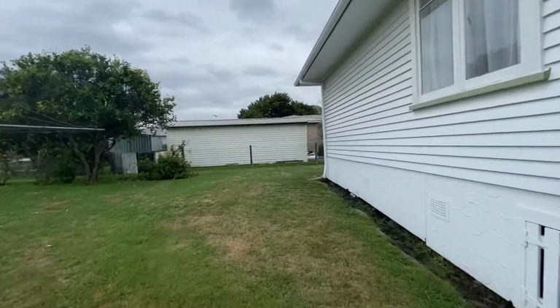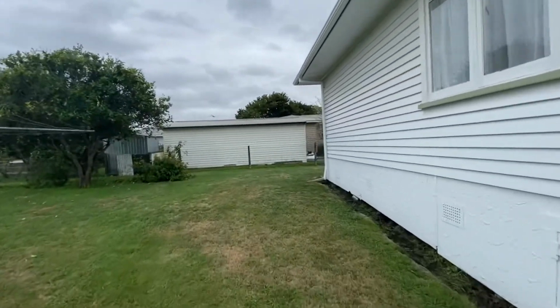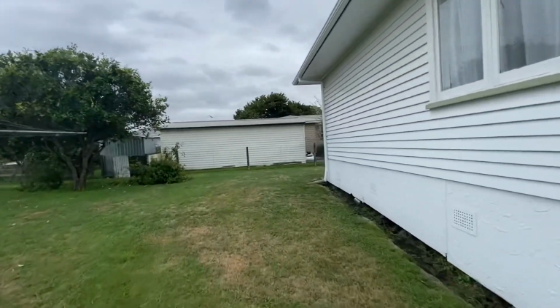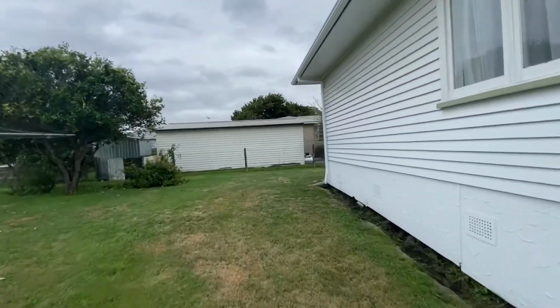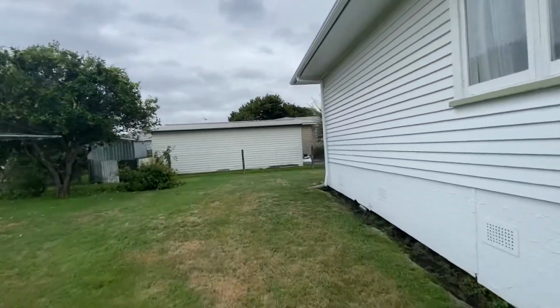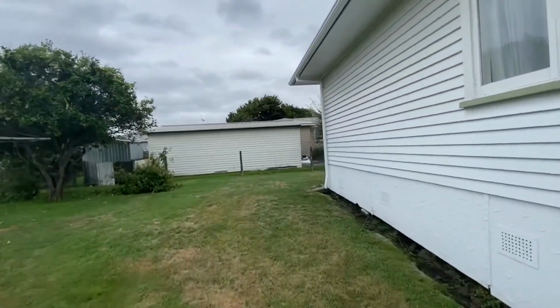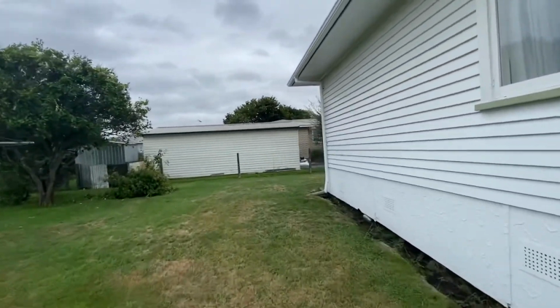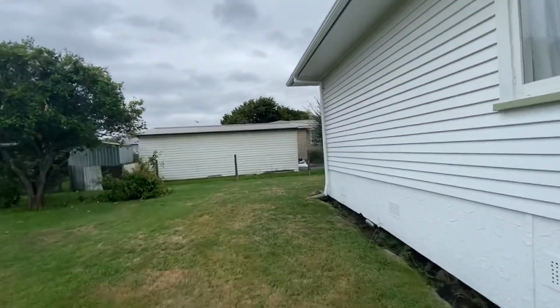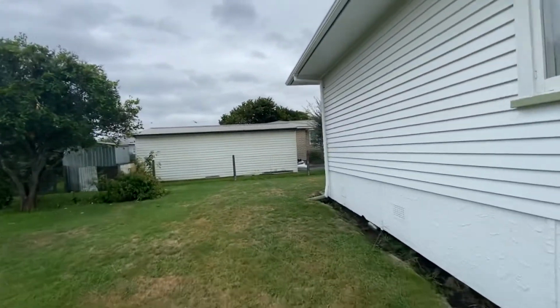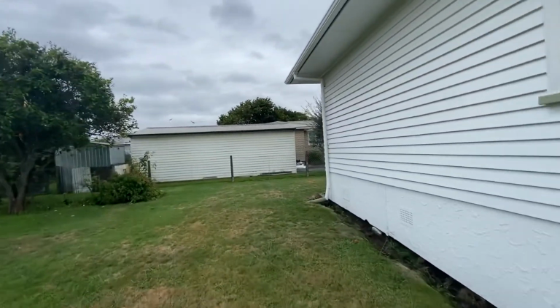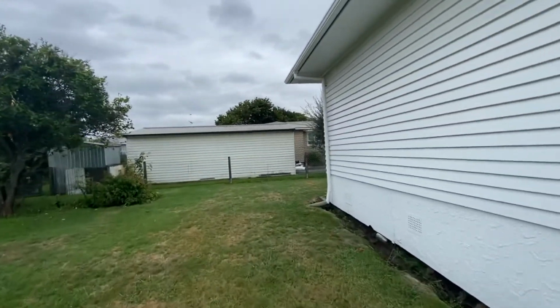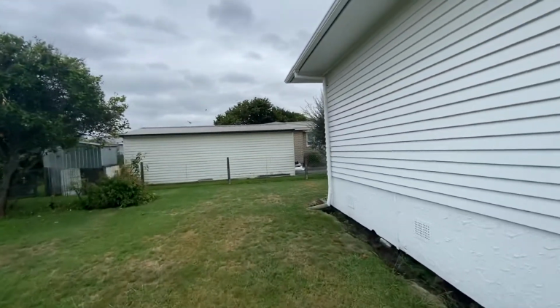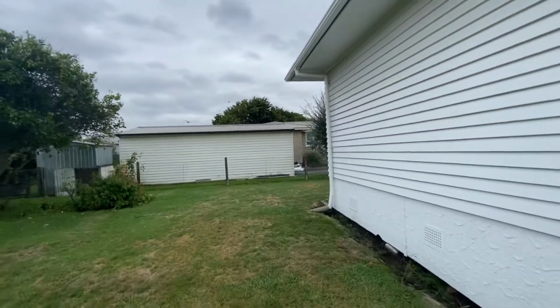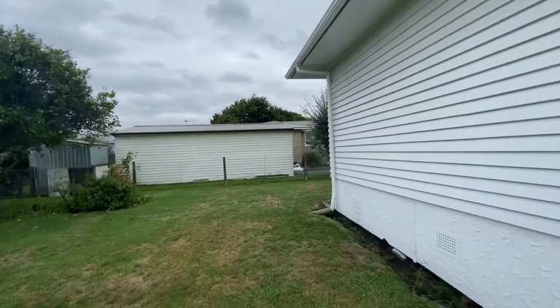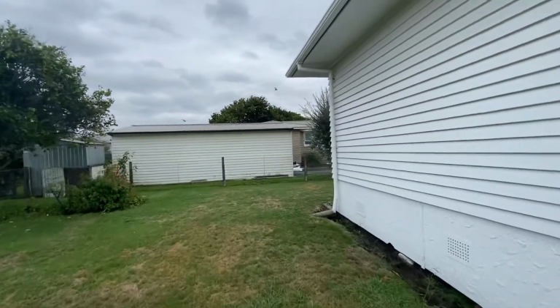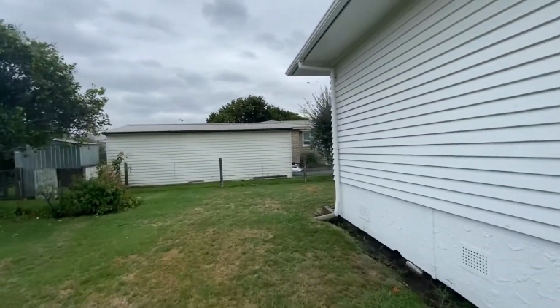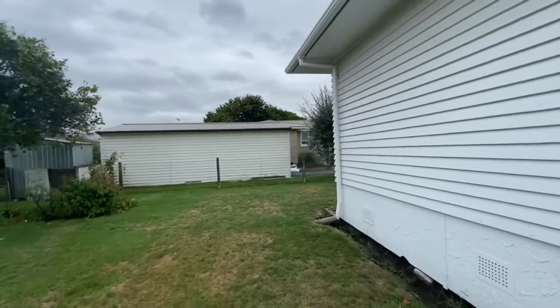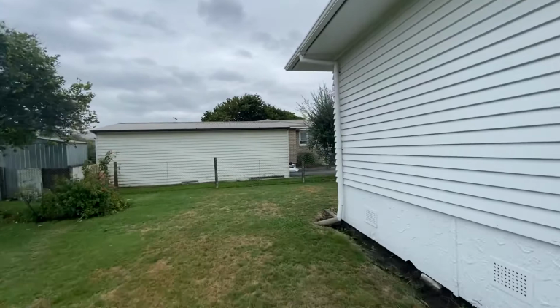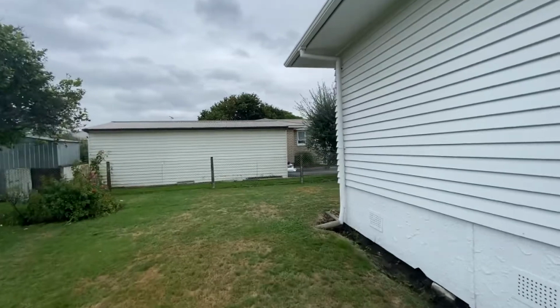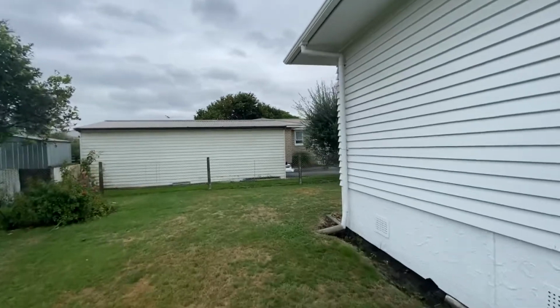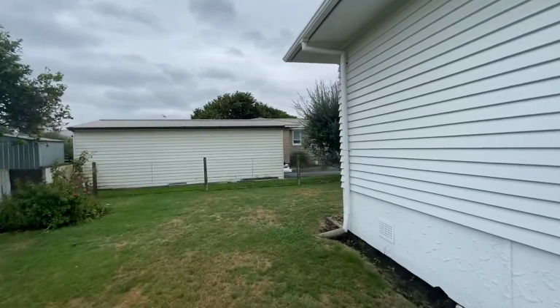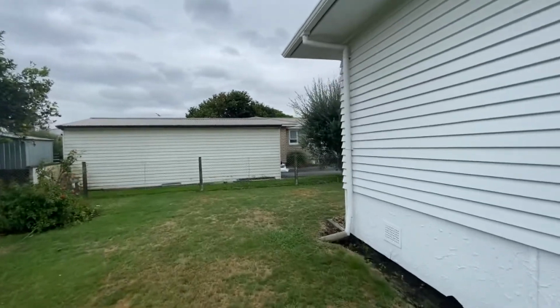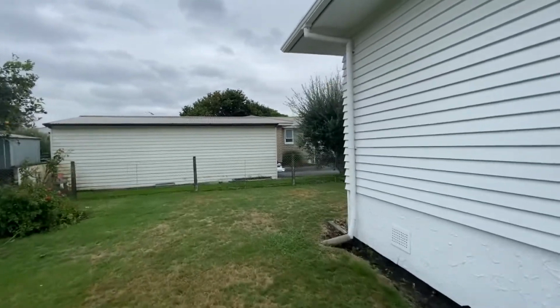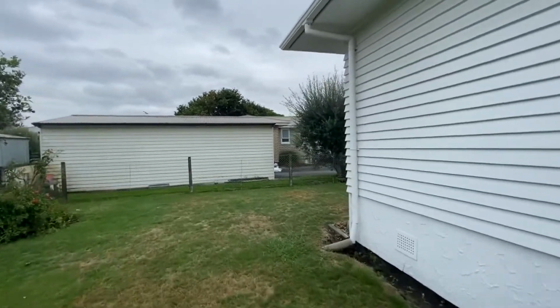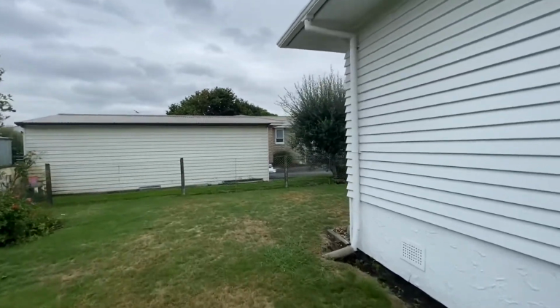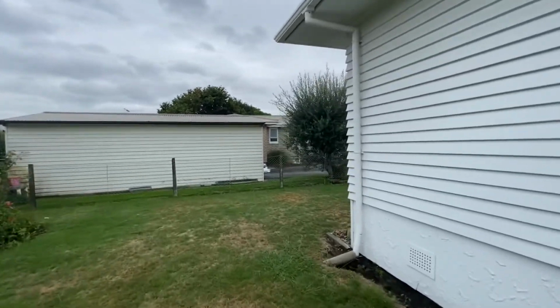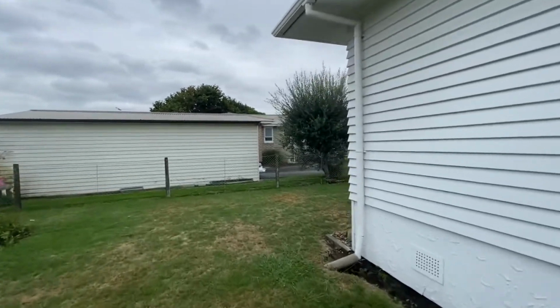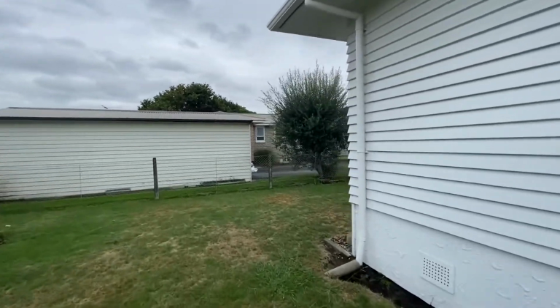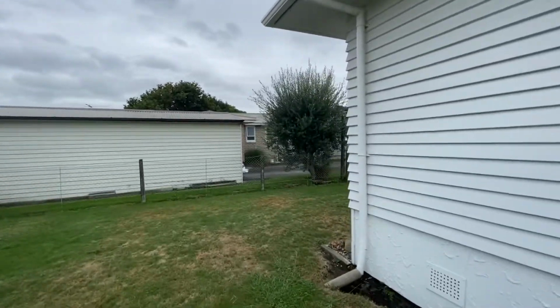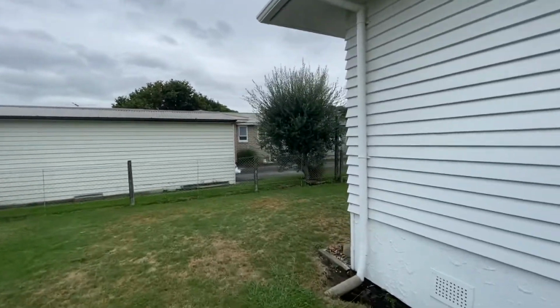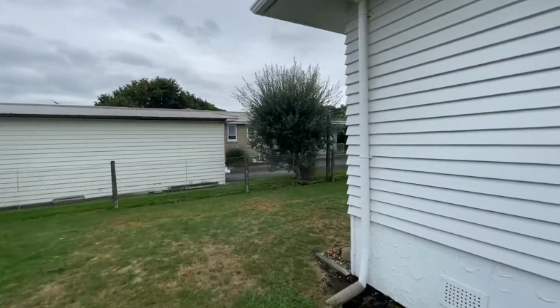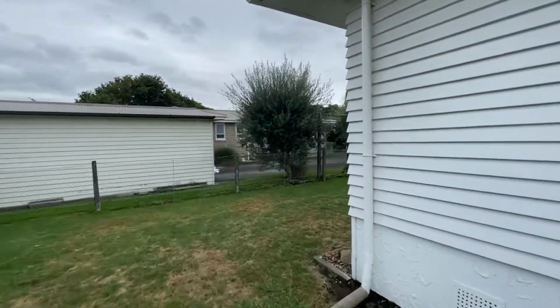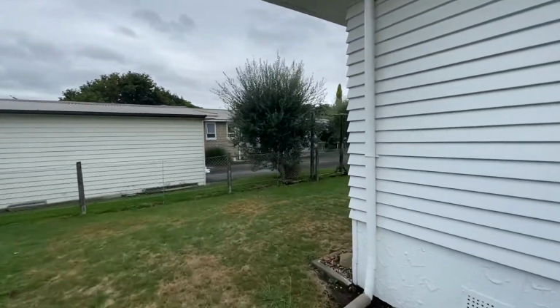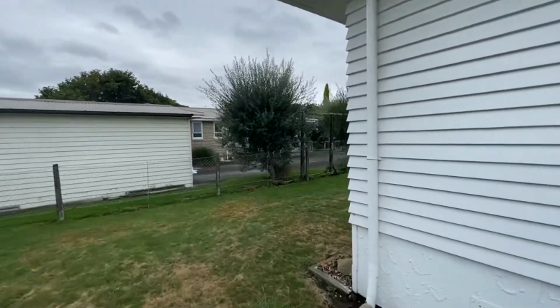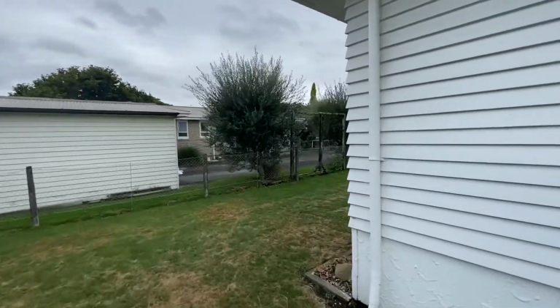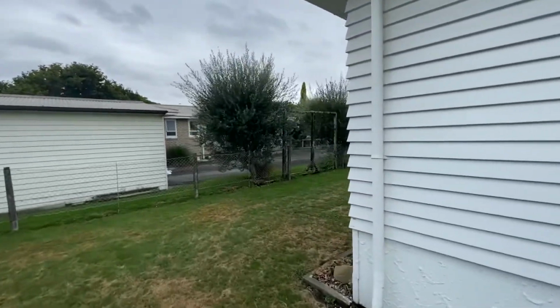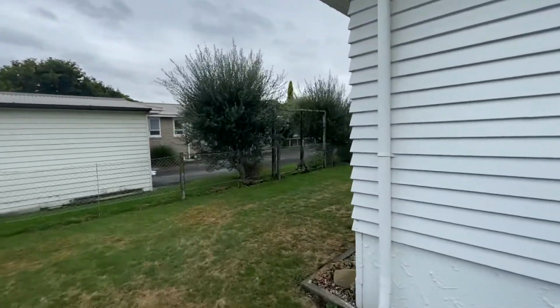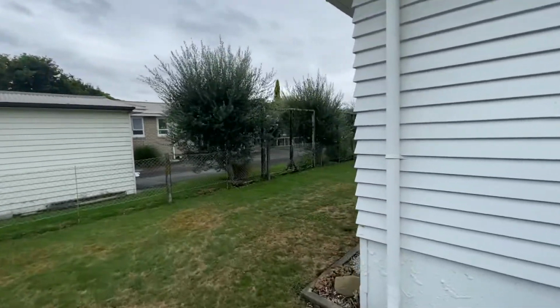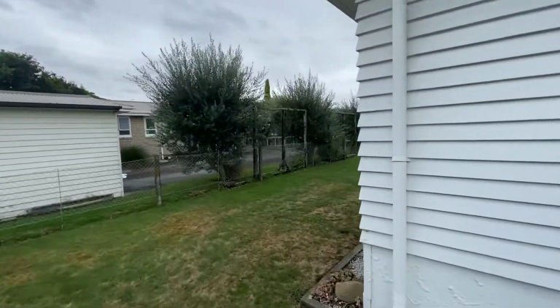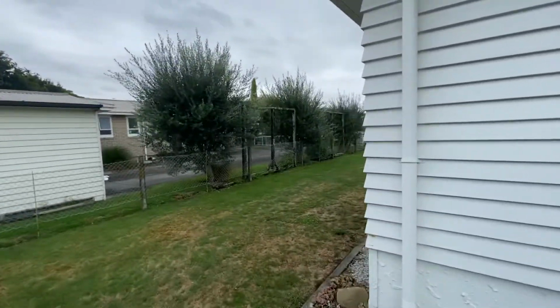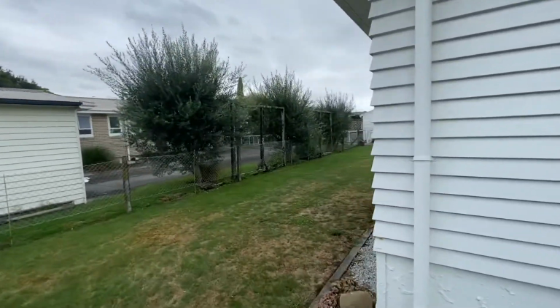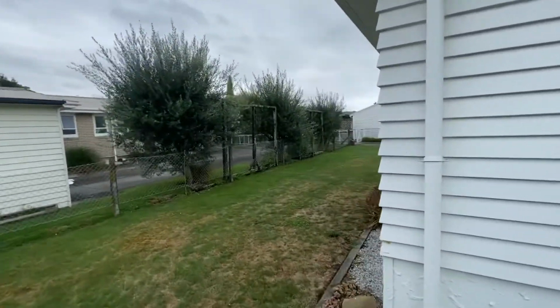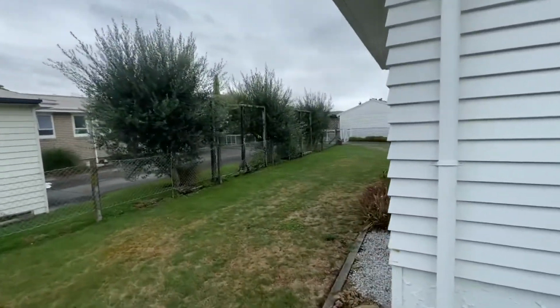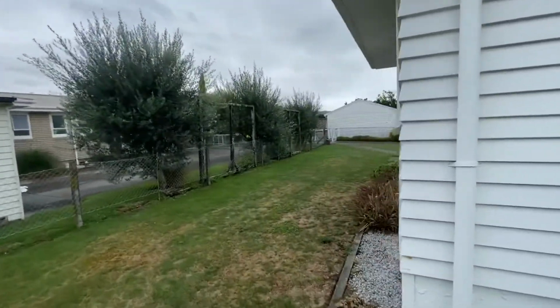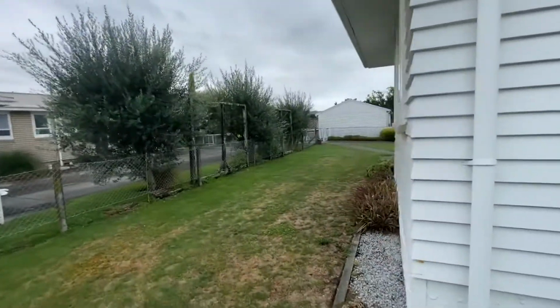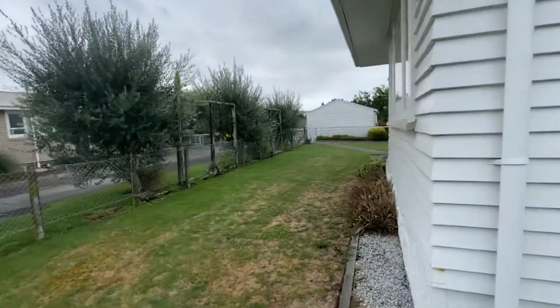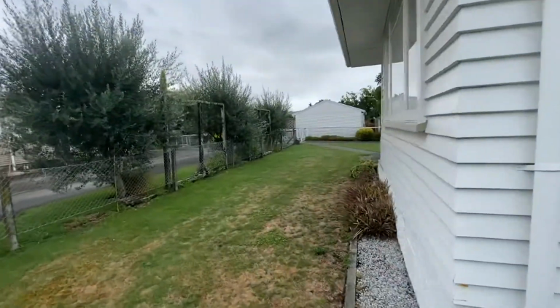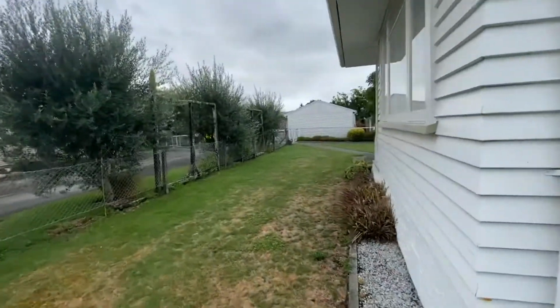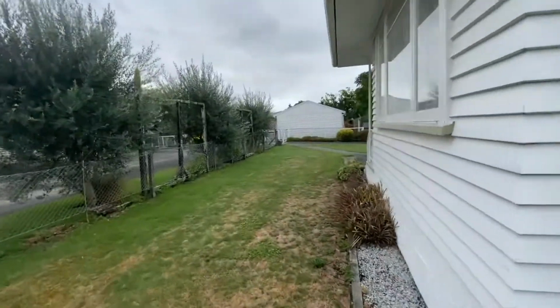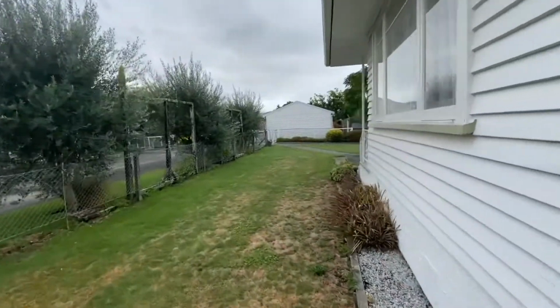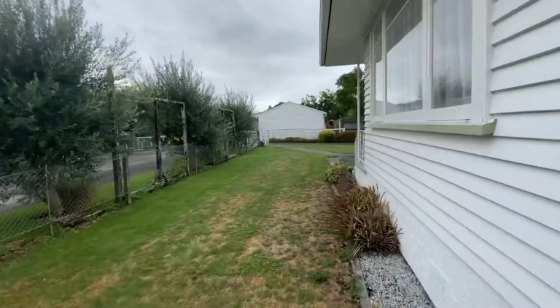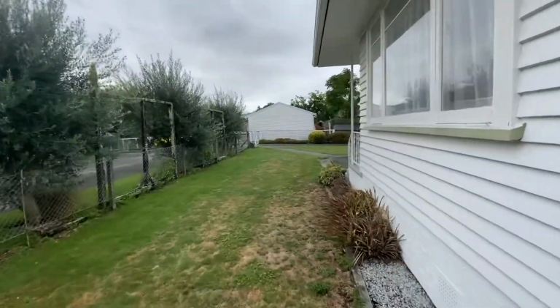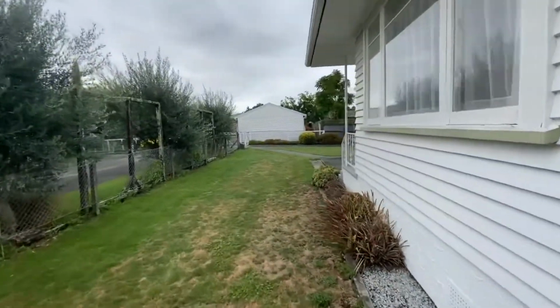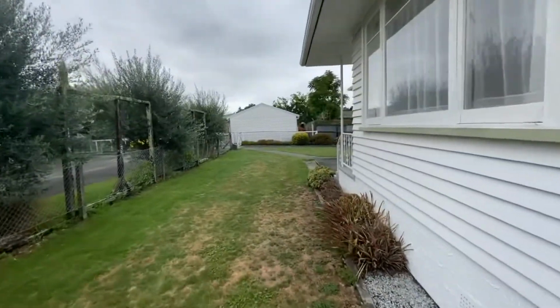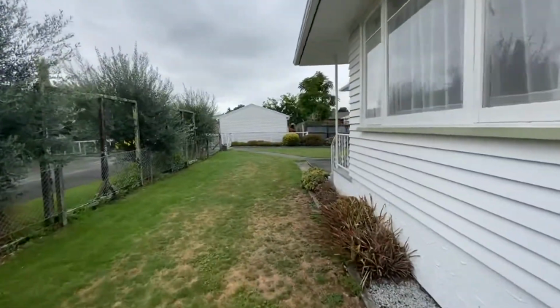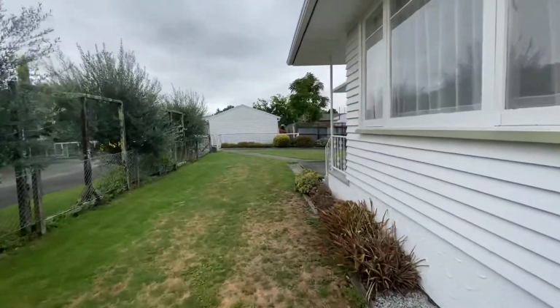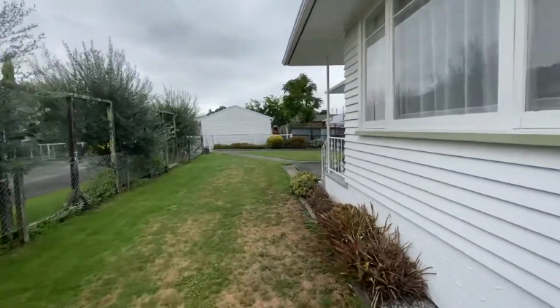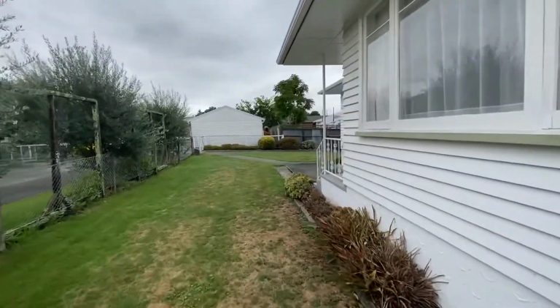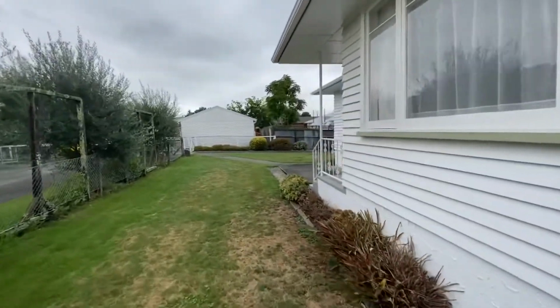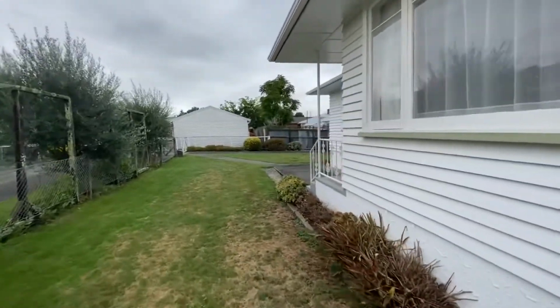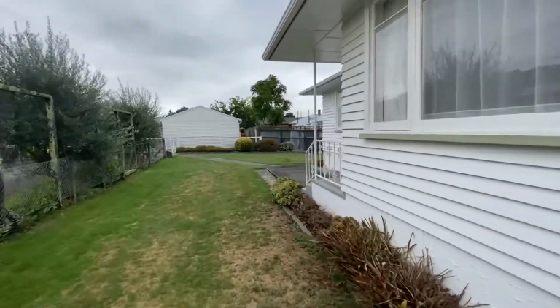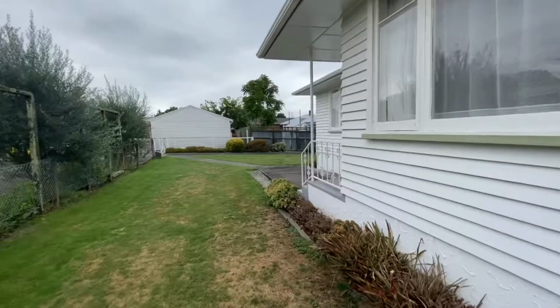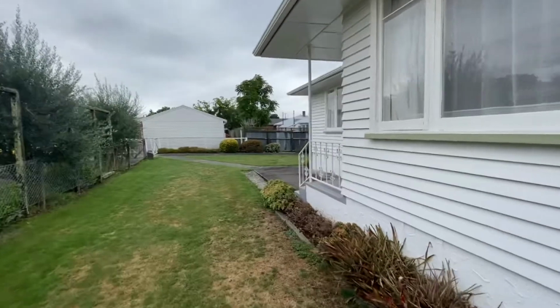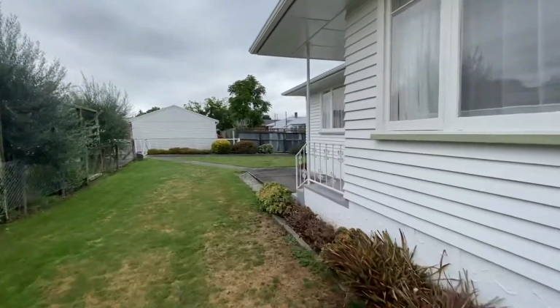This house is a very warm house. It's got insulation in the ceiling and underfloor. You've also got a fireplace and a heat pump.